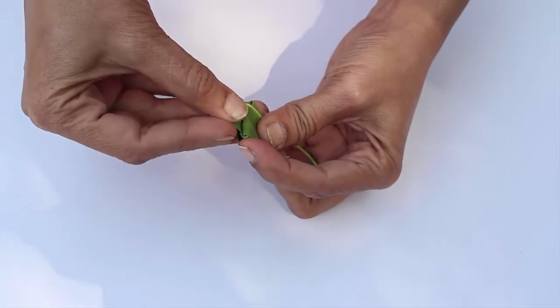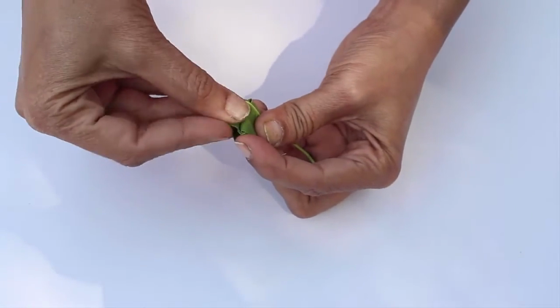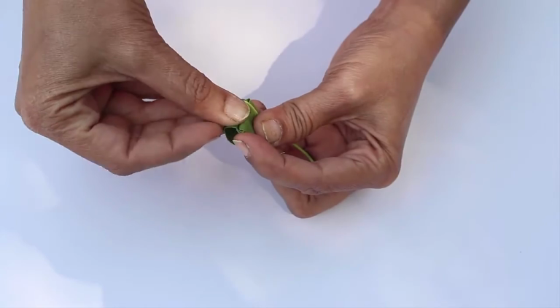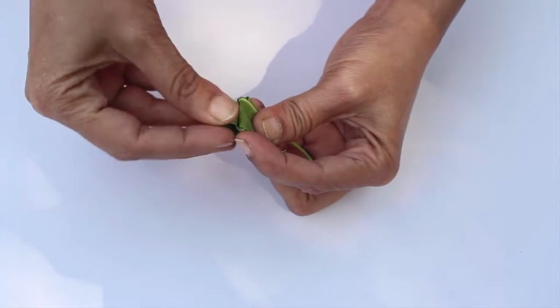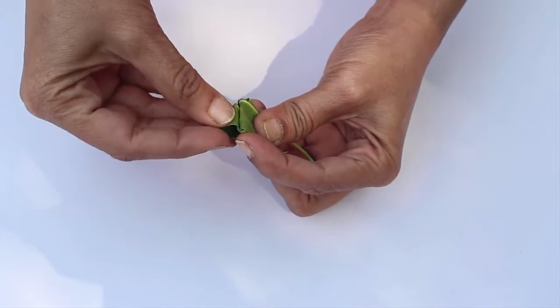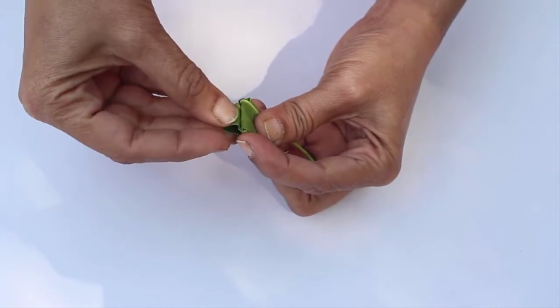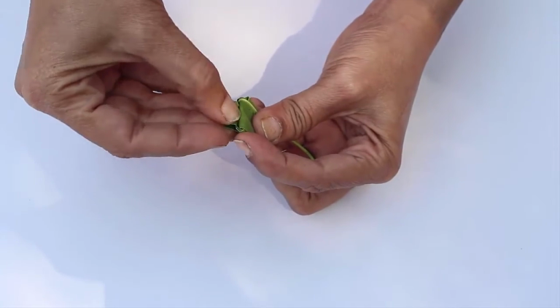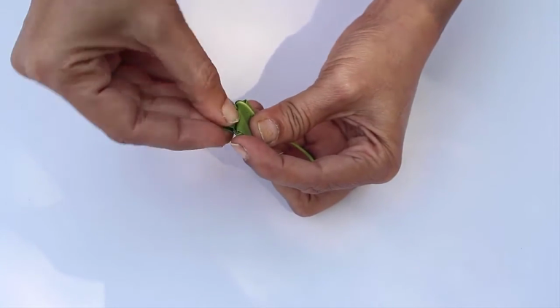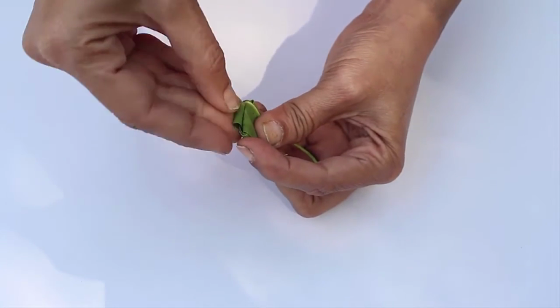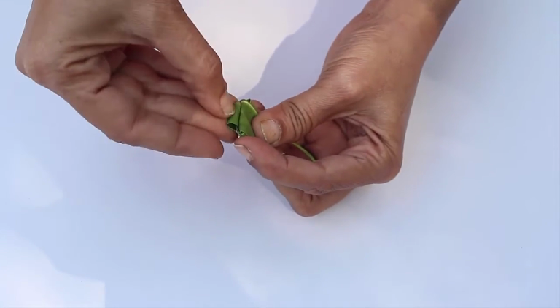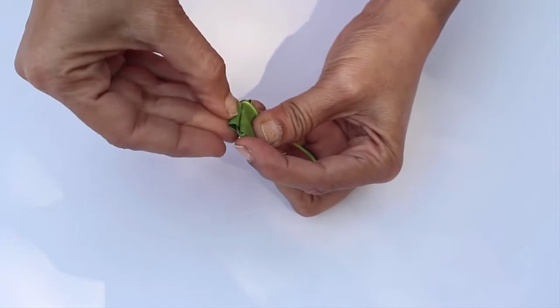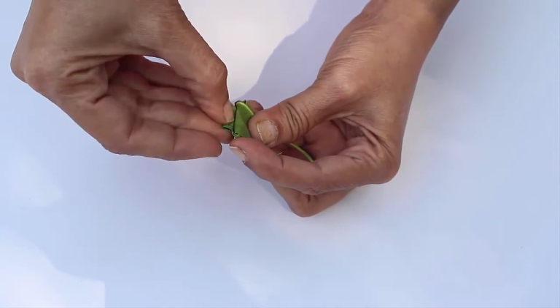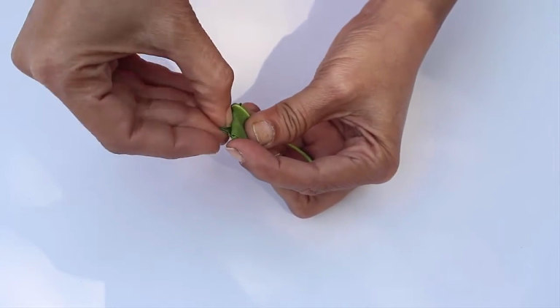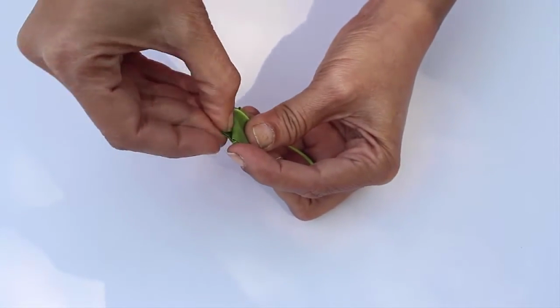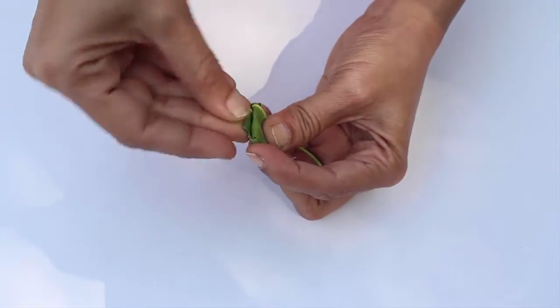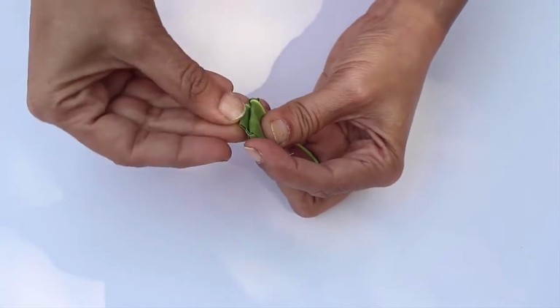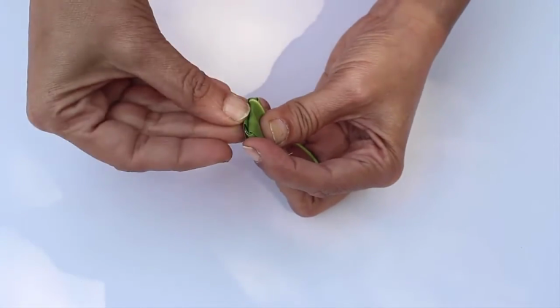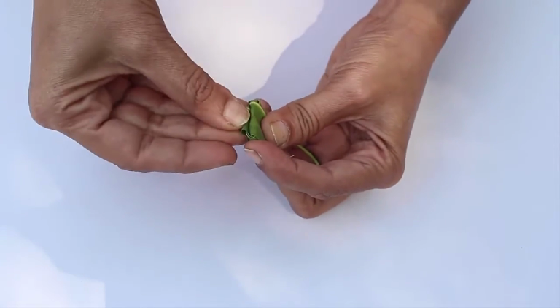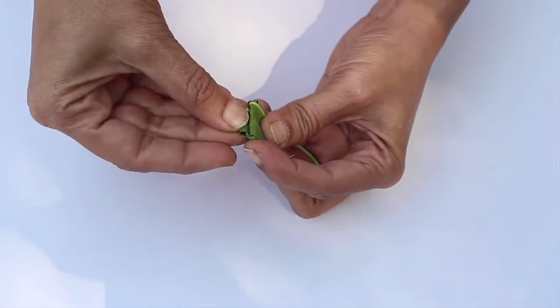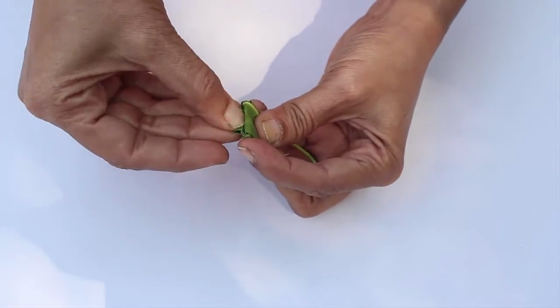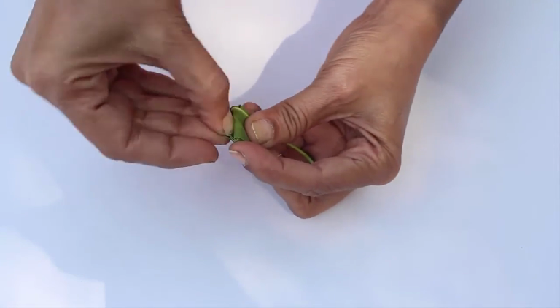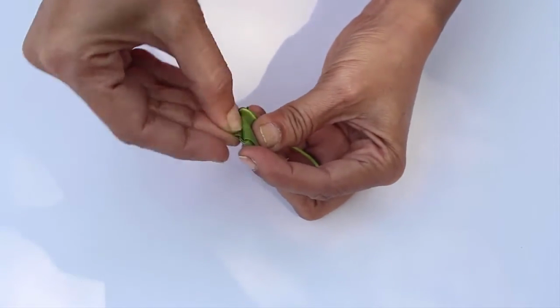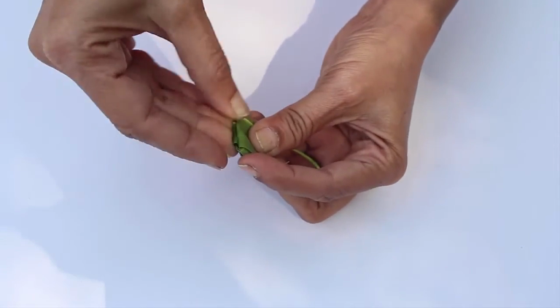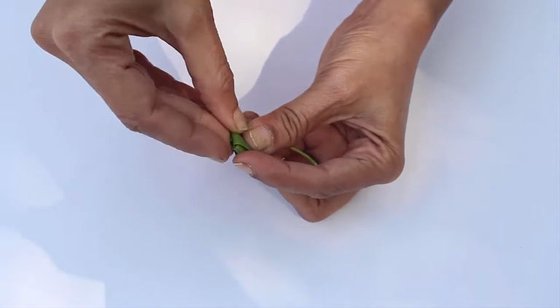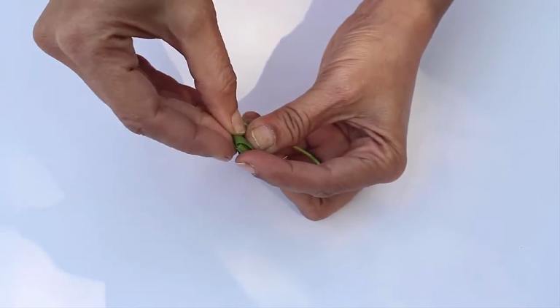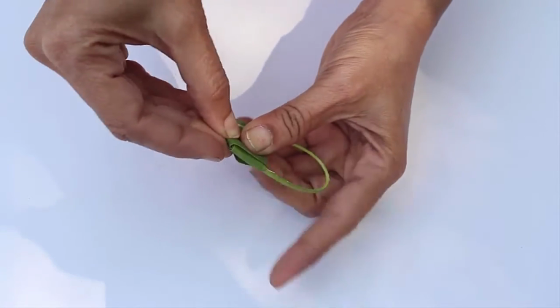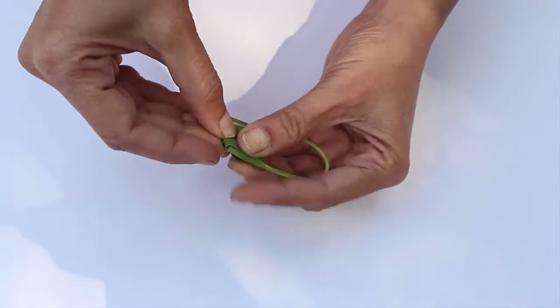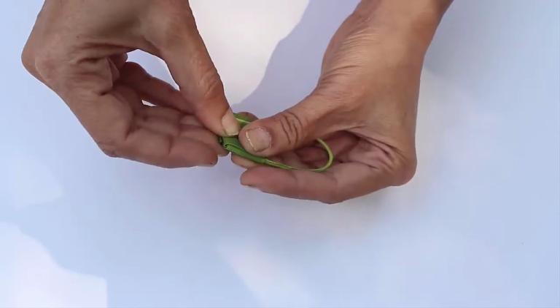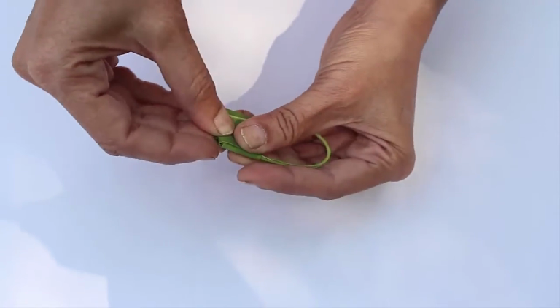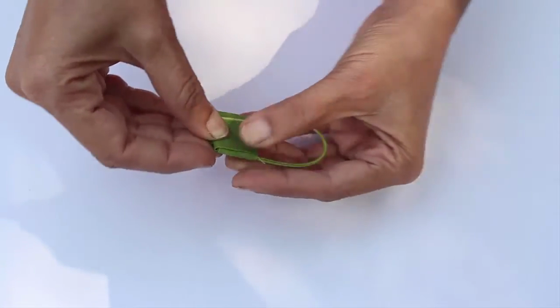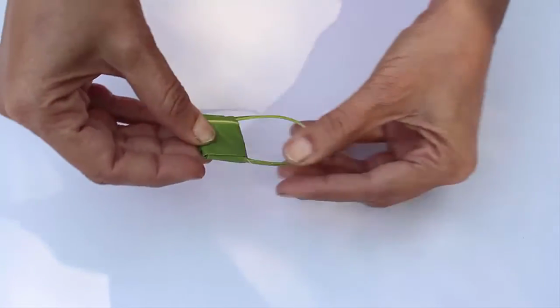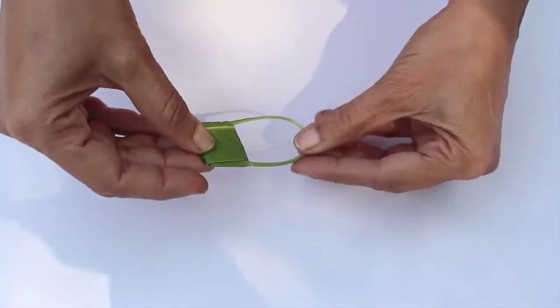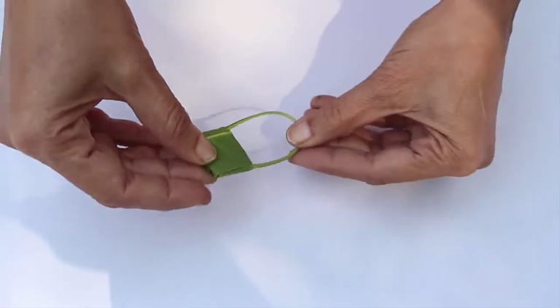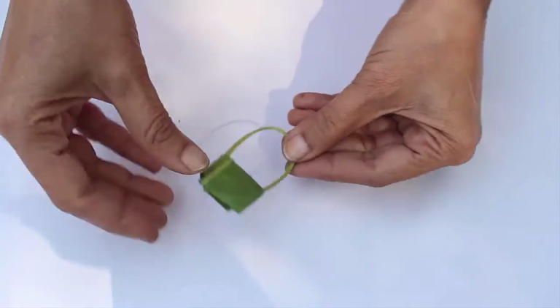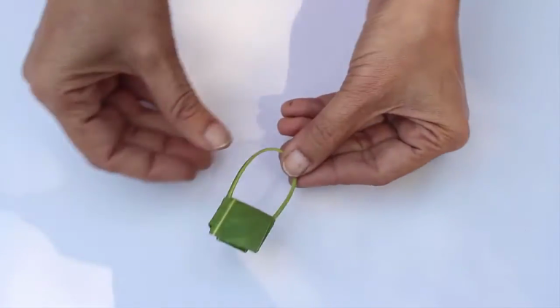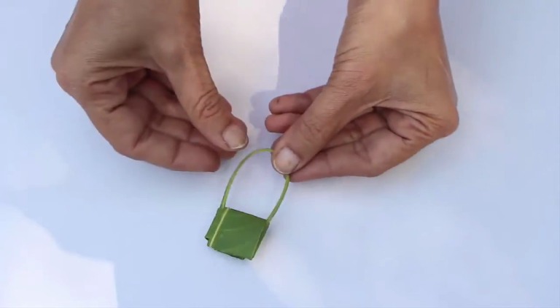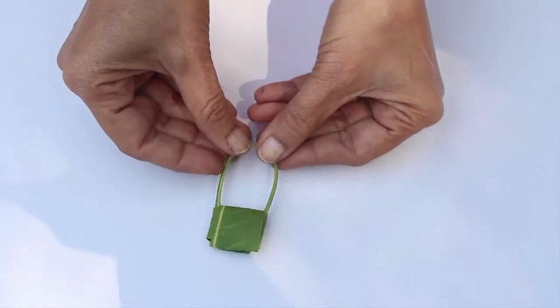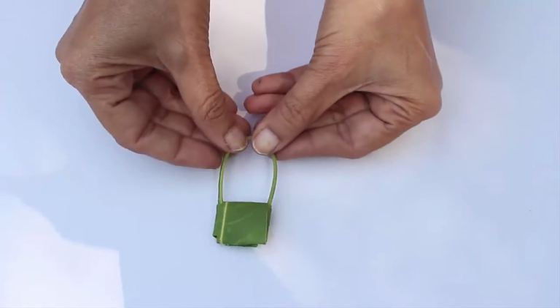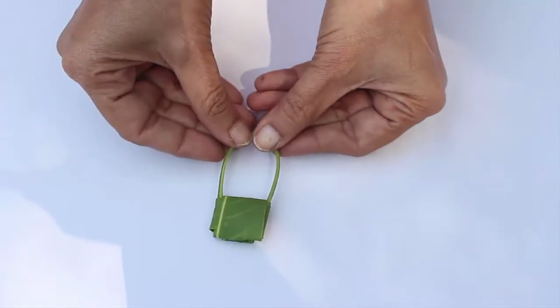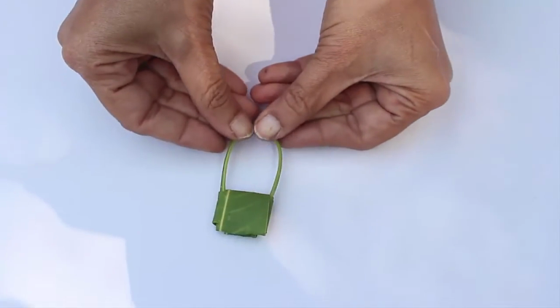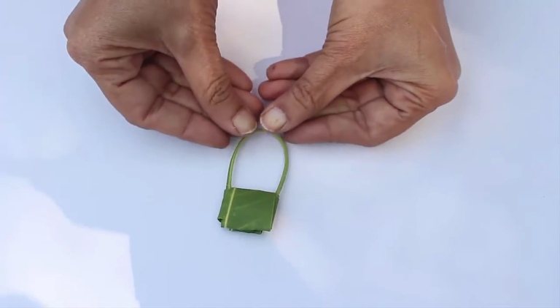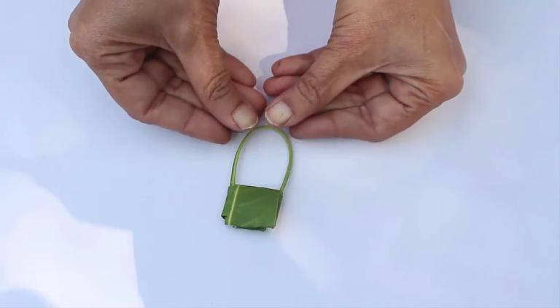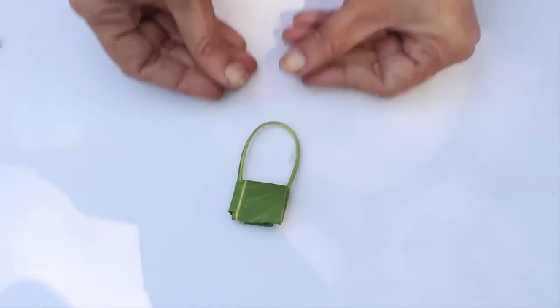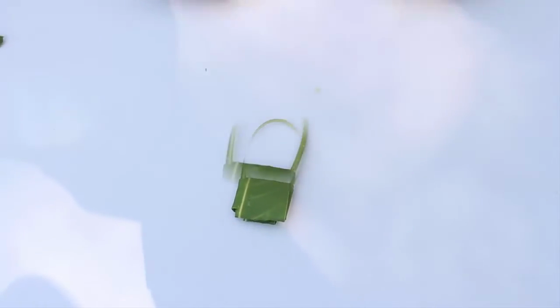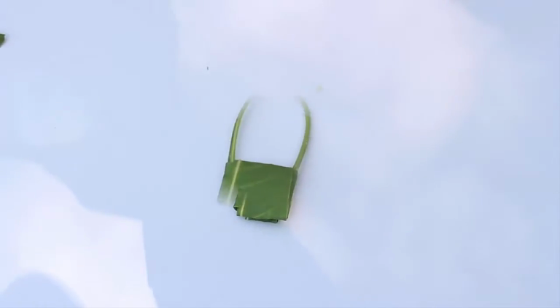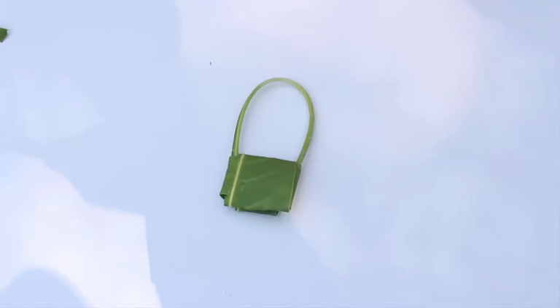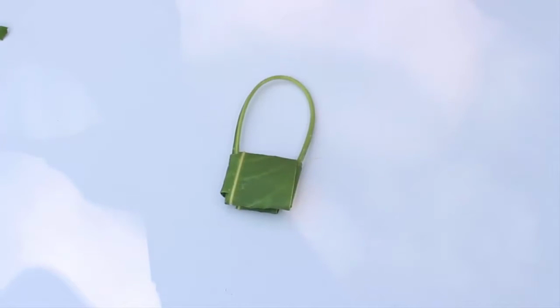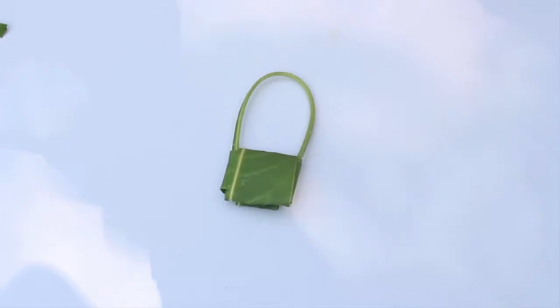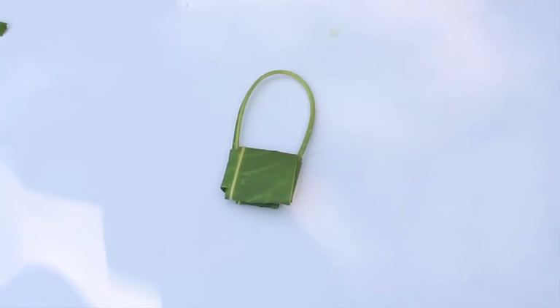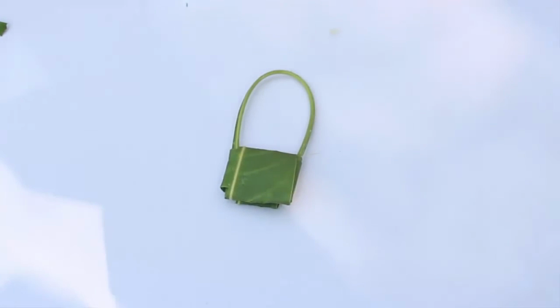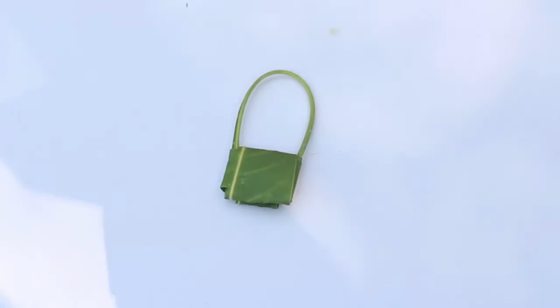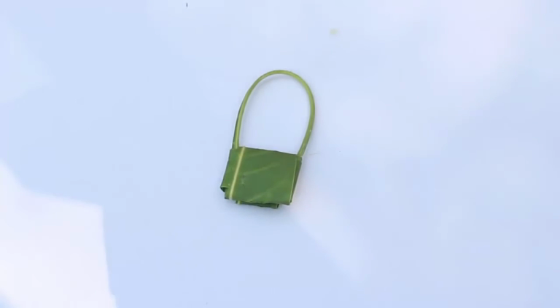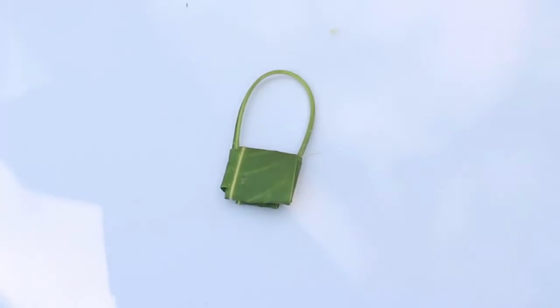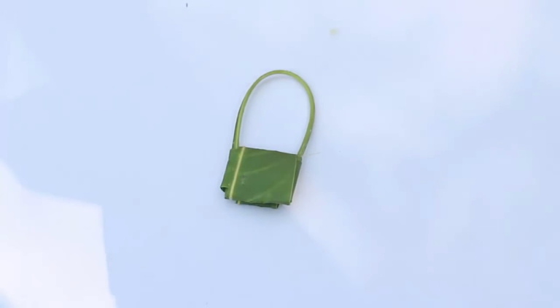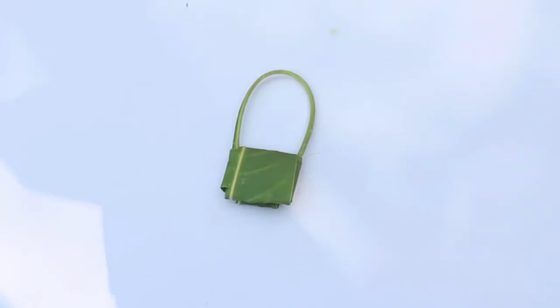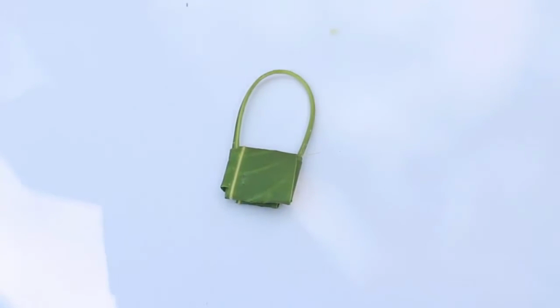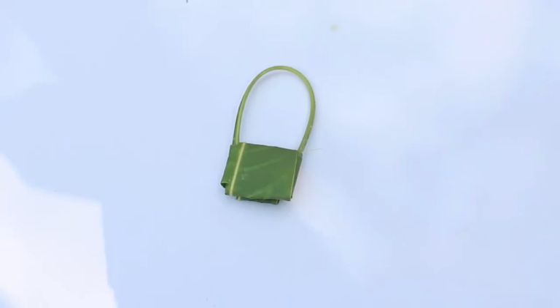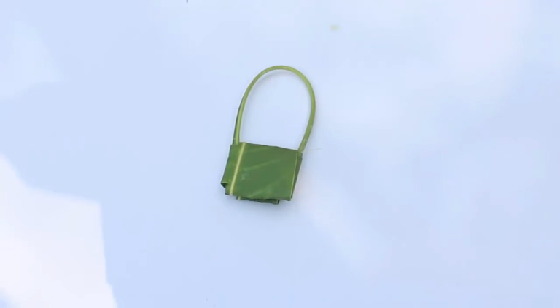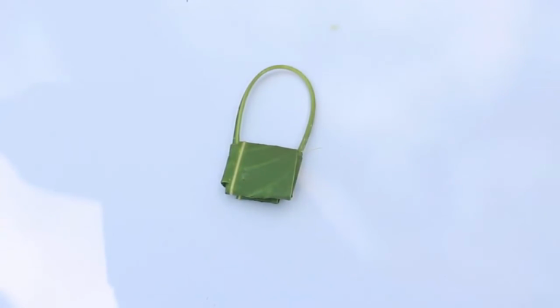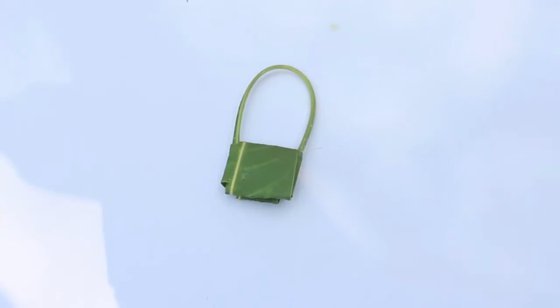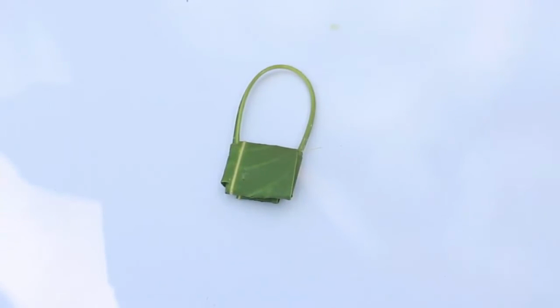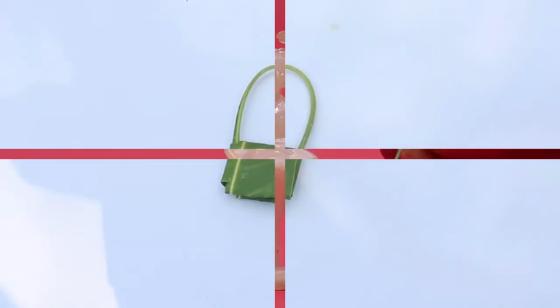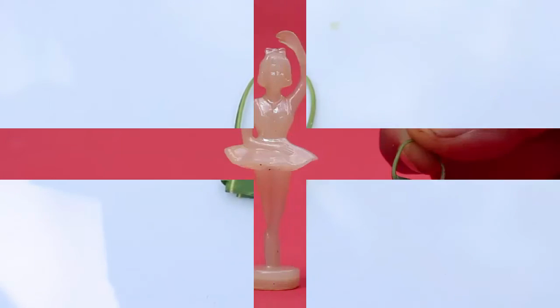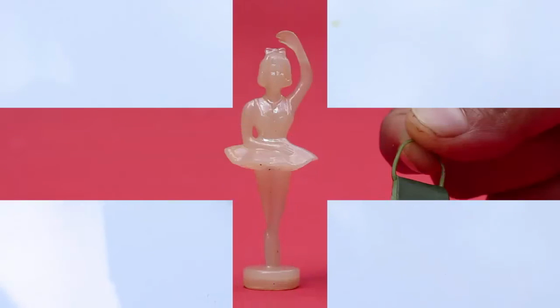This way you'll be able to make a very beautiful and natural mini purse for your doll.